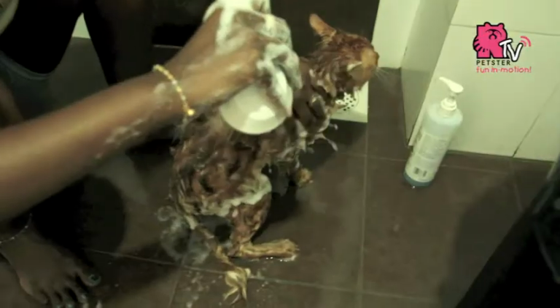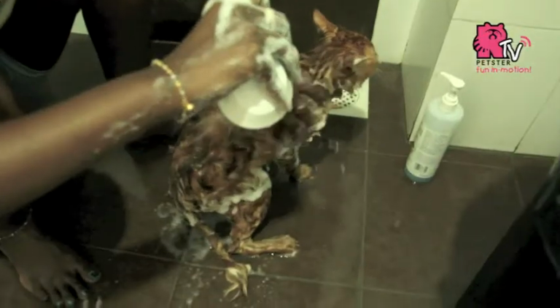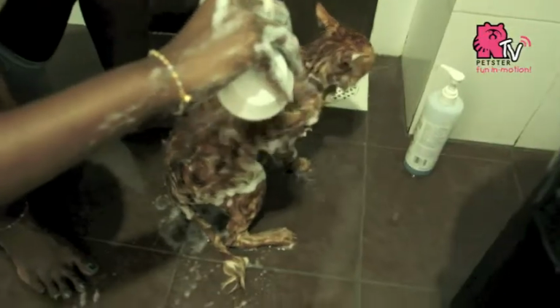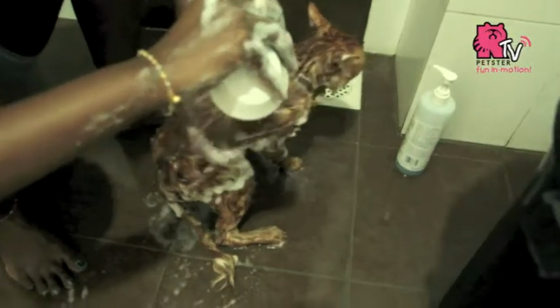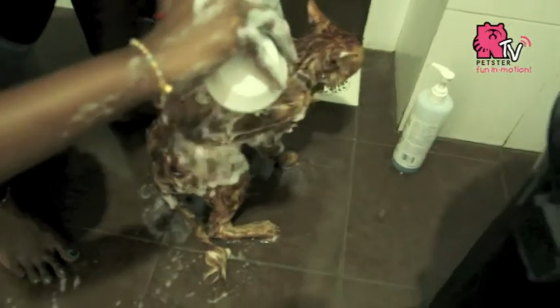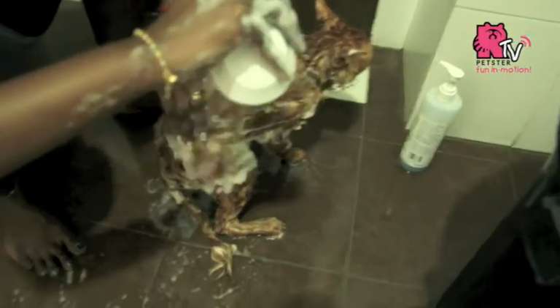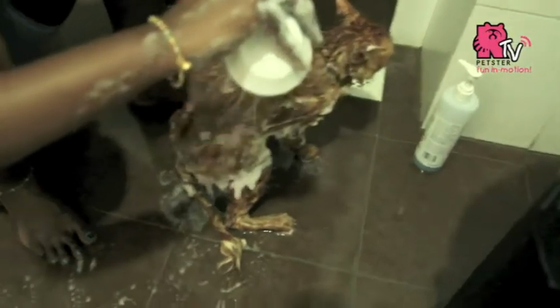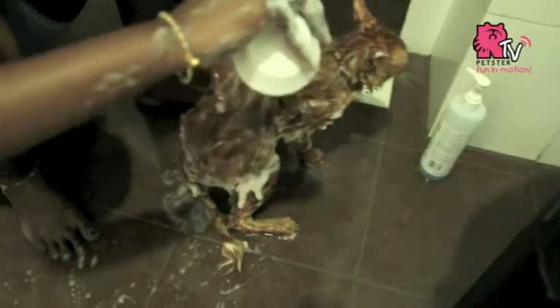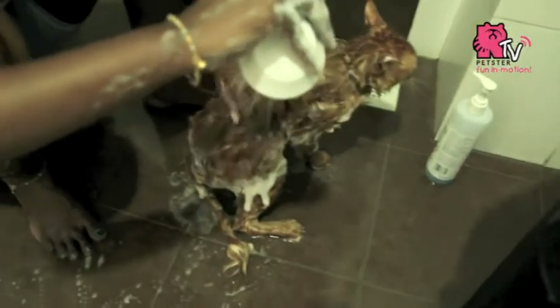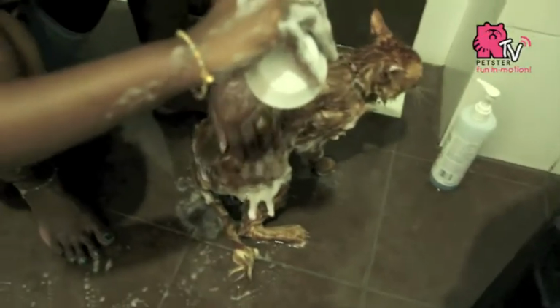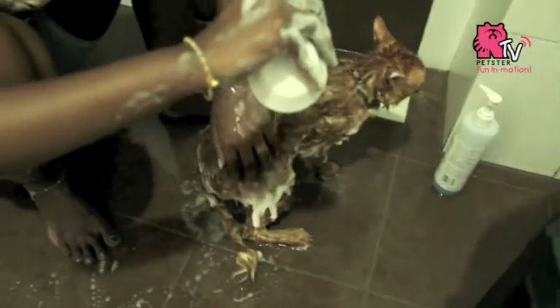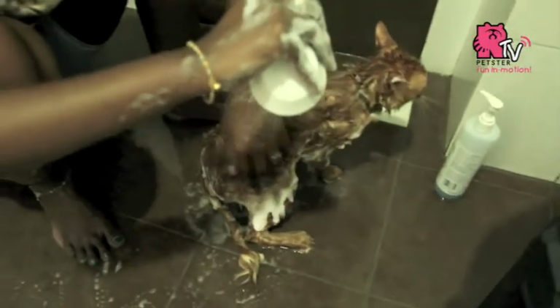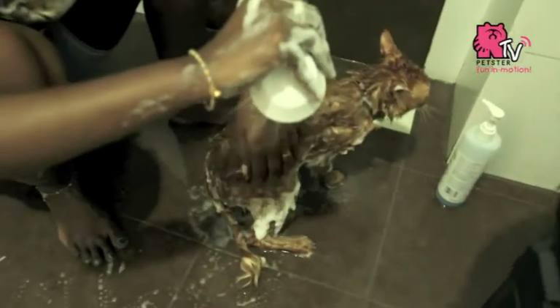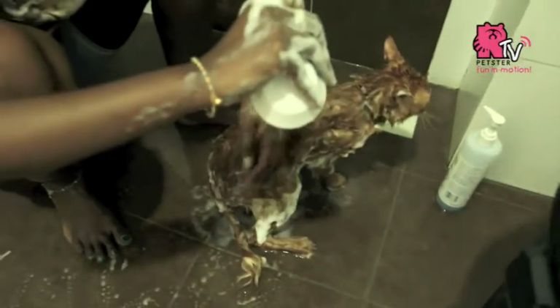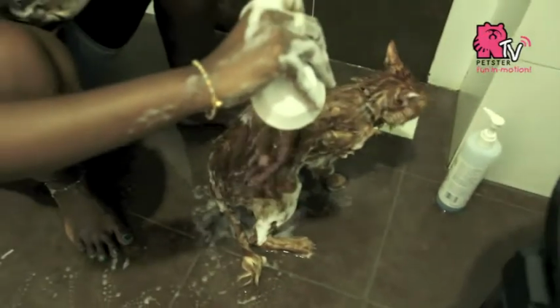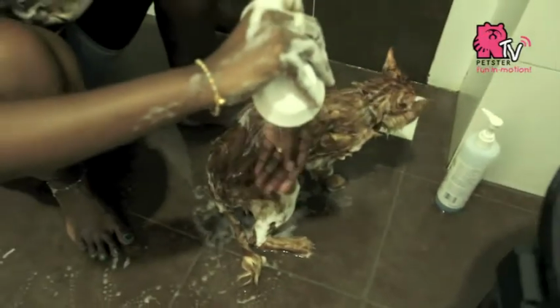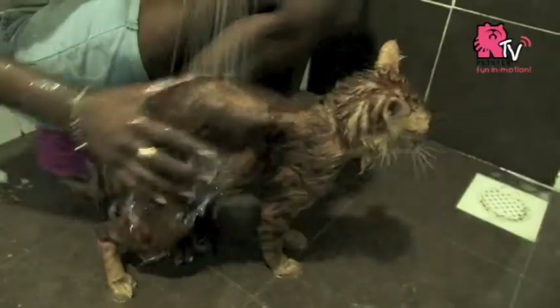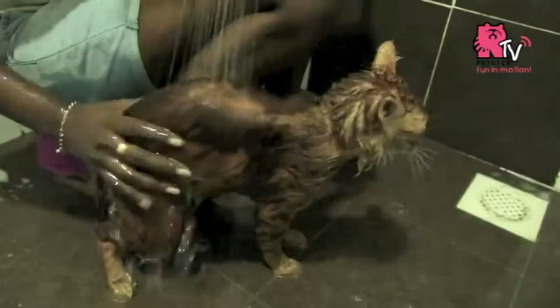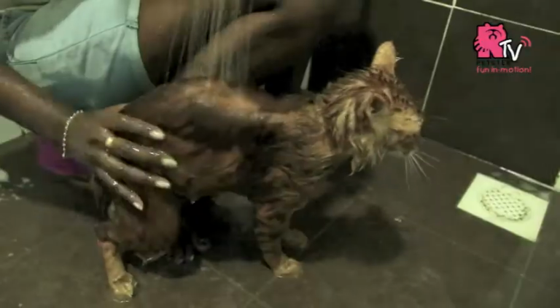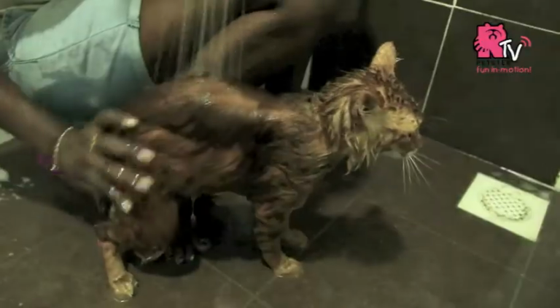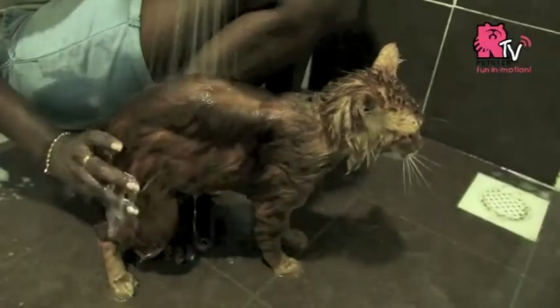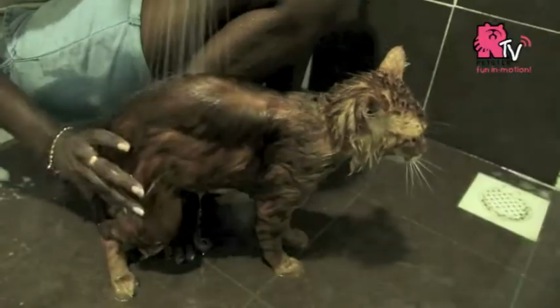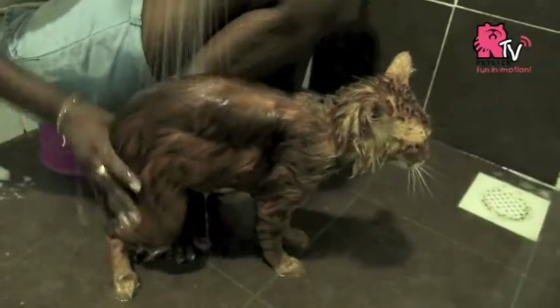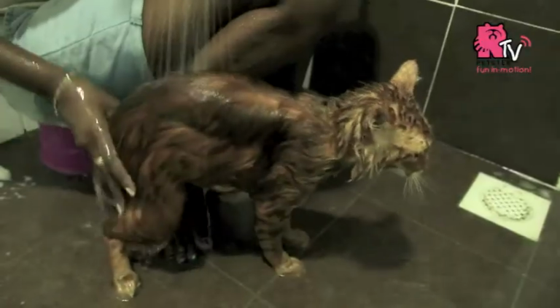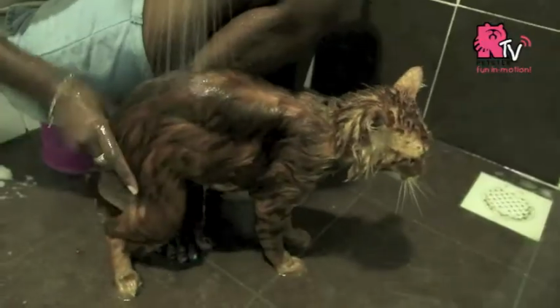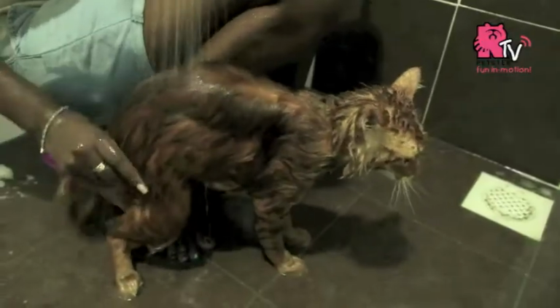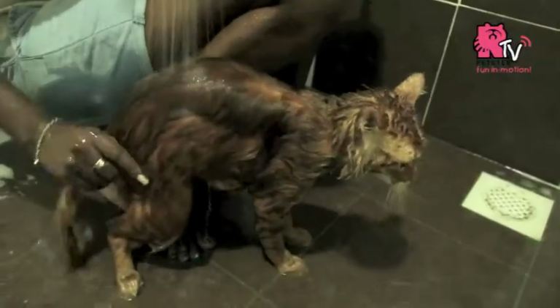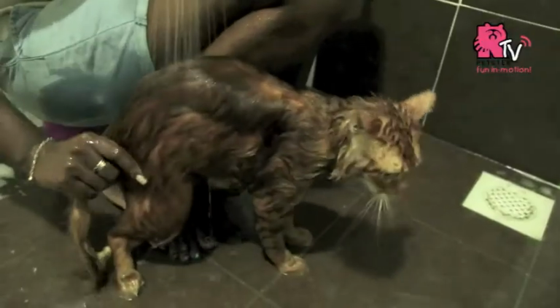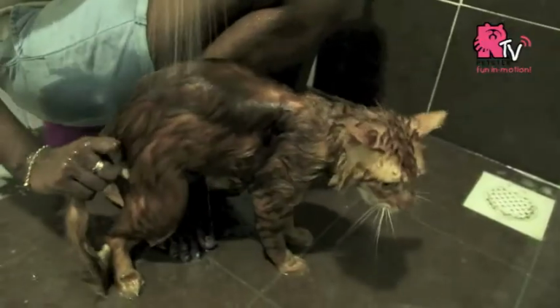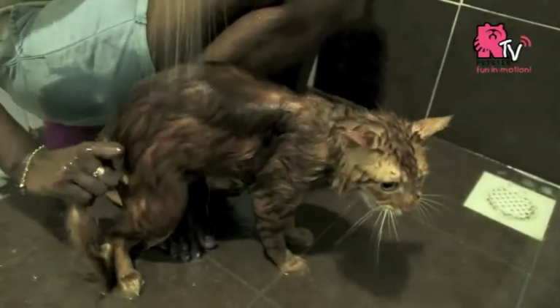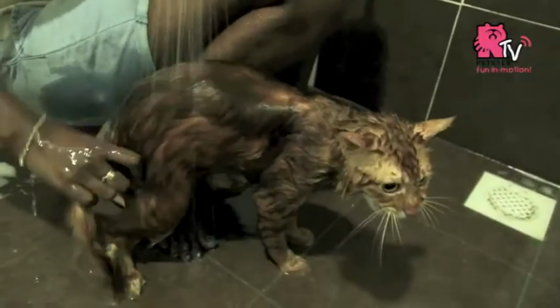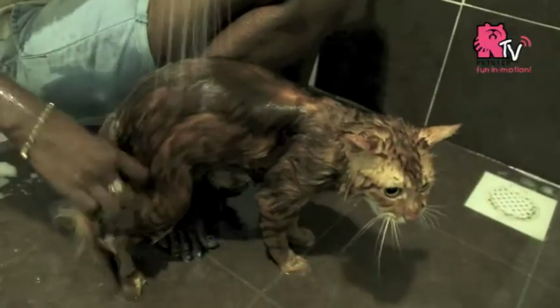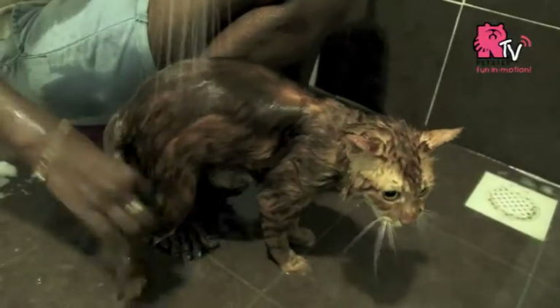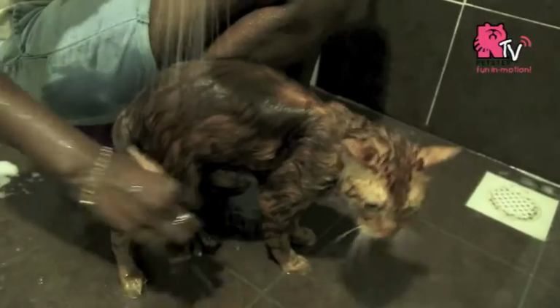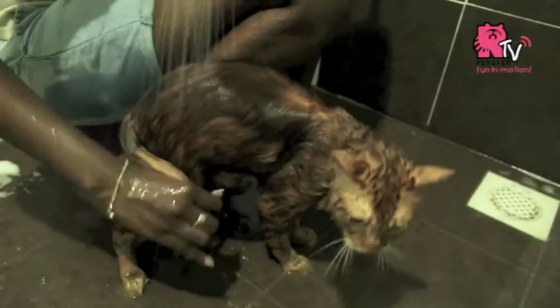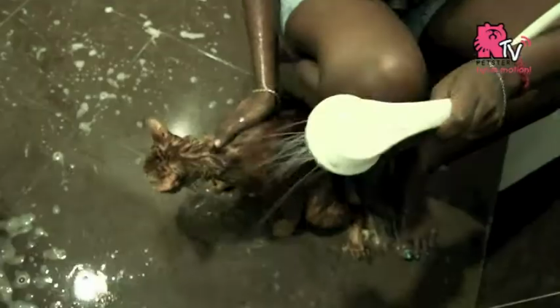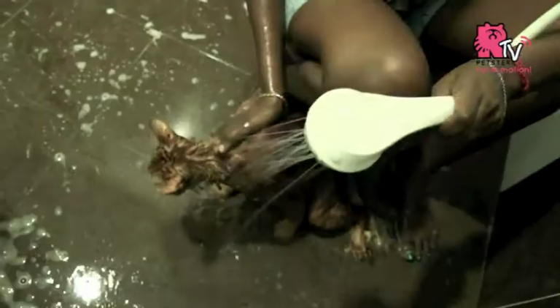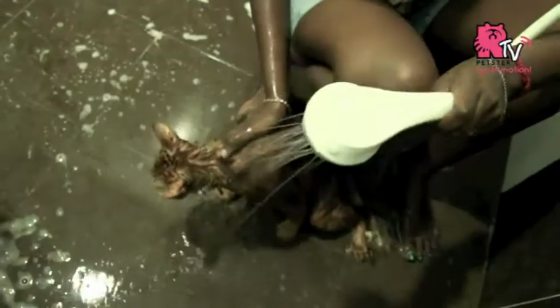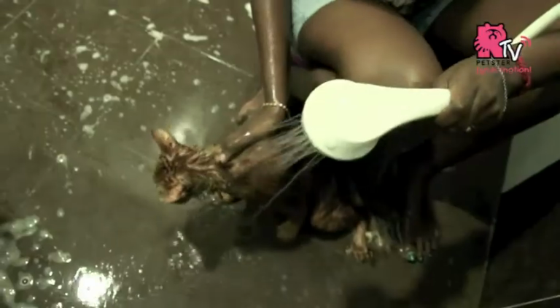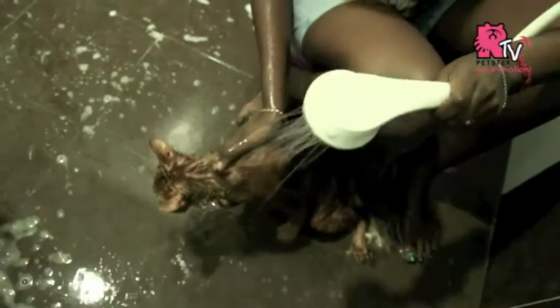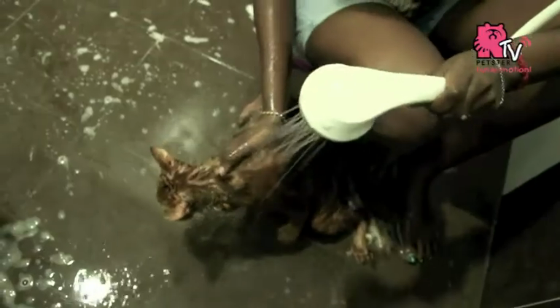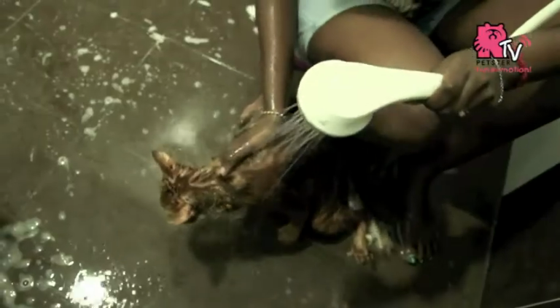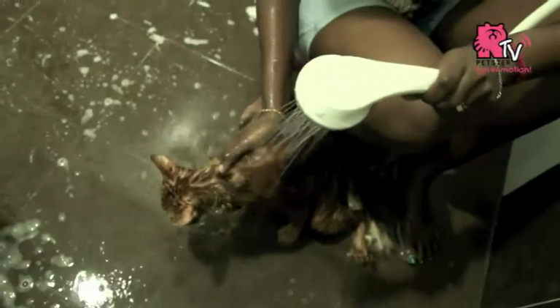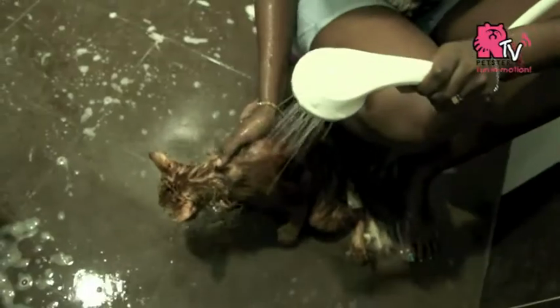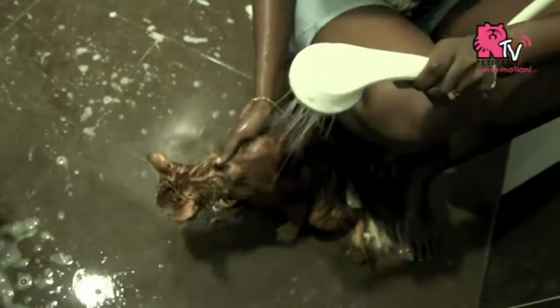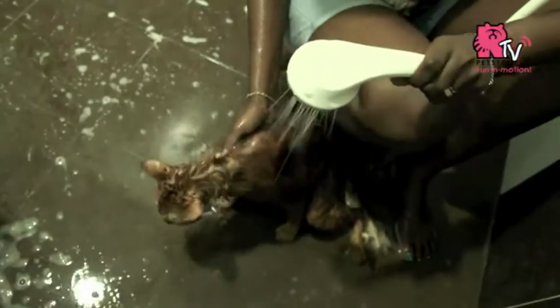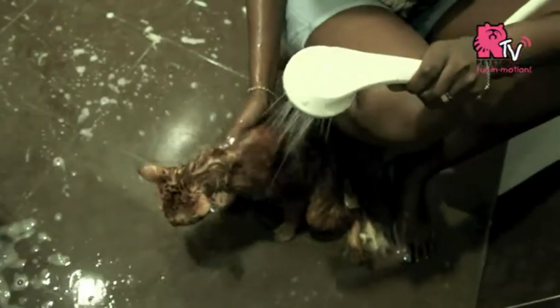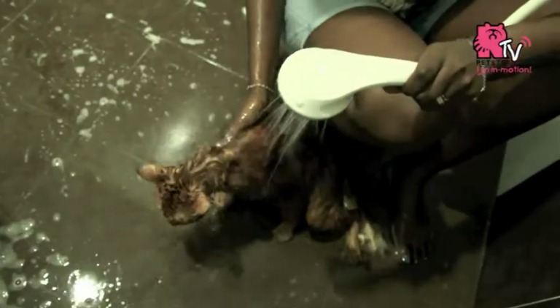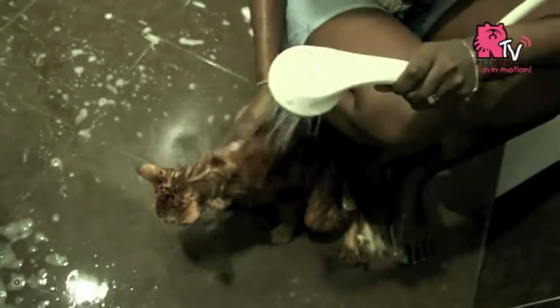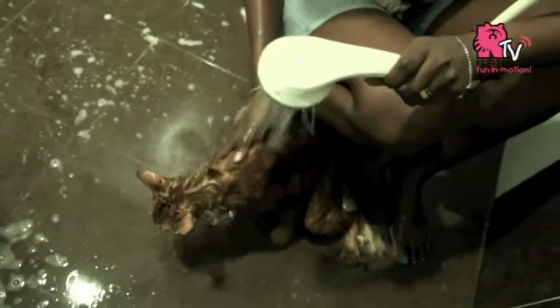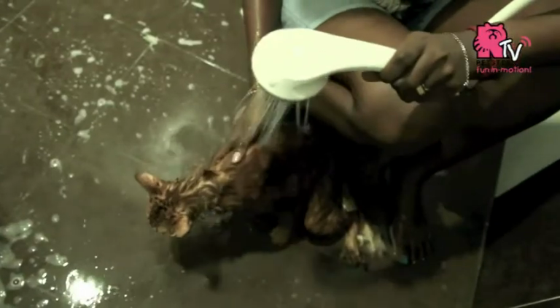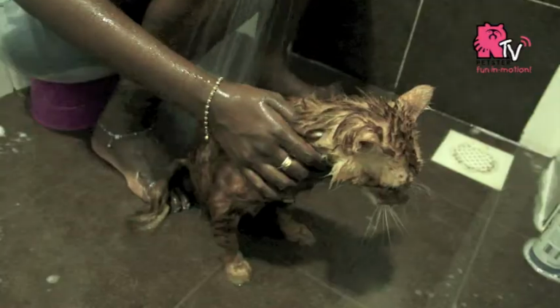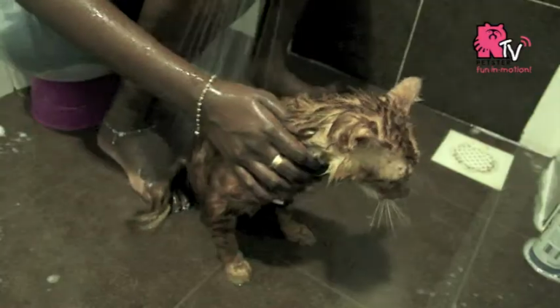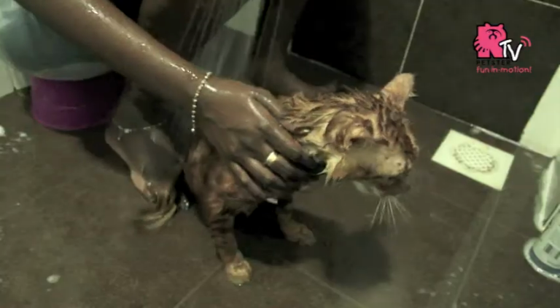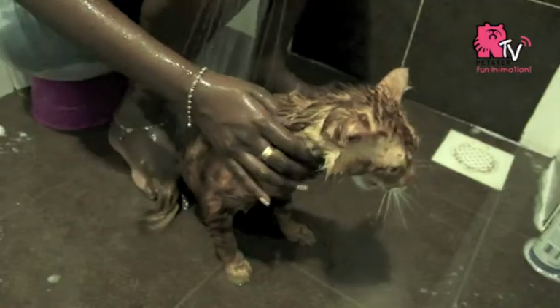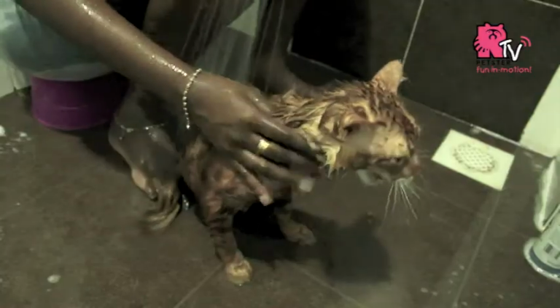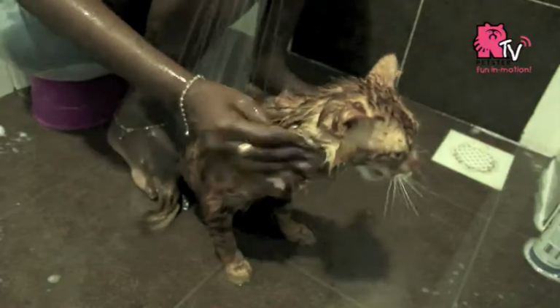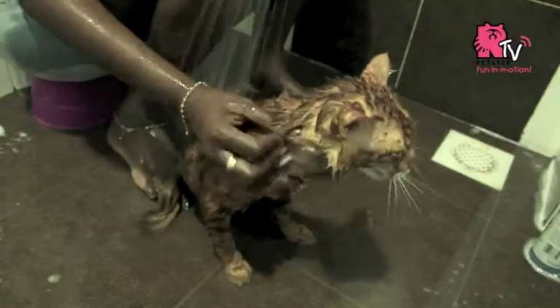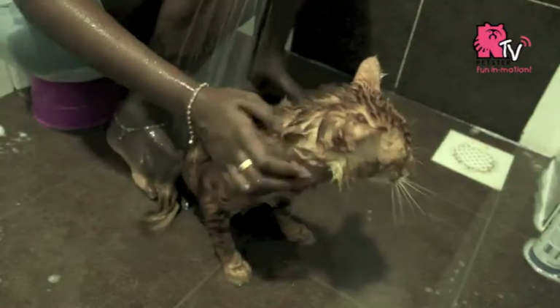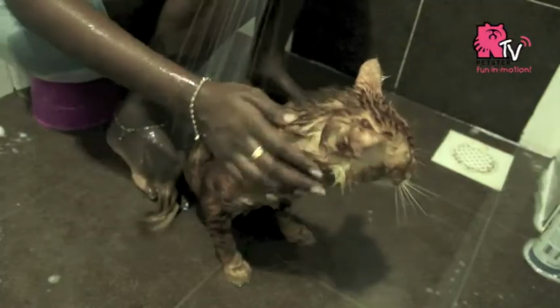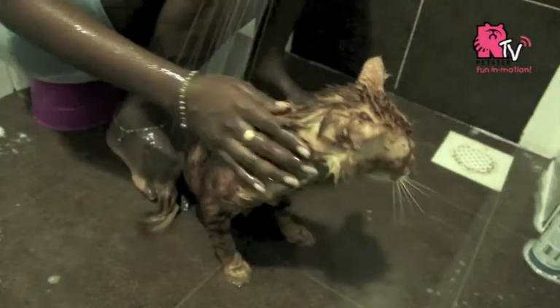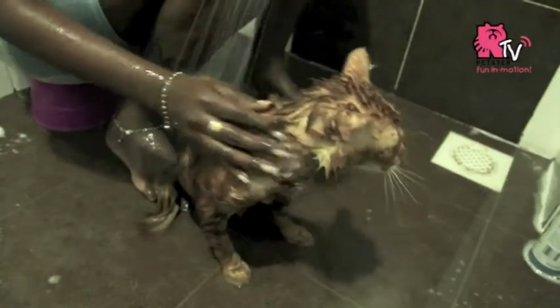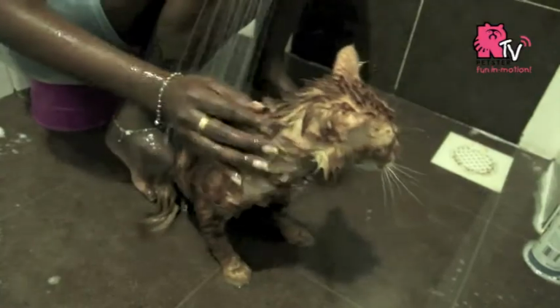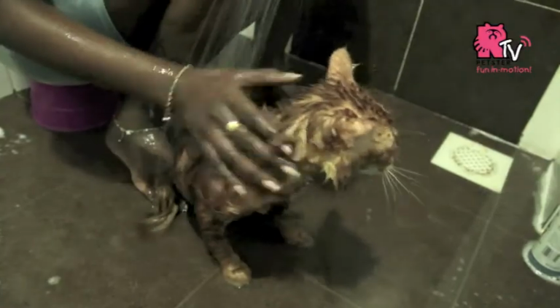Rinse it thoroughly on all areas, especially on curved areas concerning legs and chest, until it's not soapy on your palms anymore.